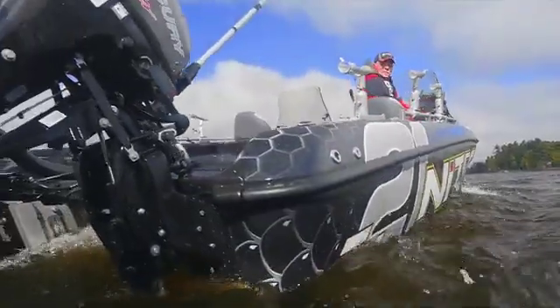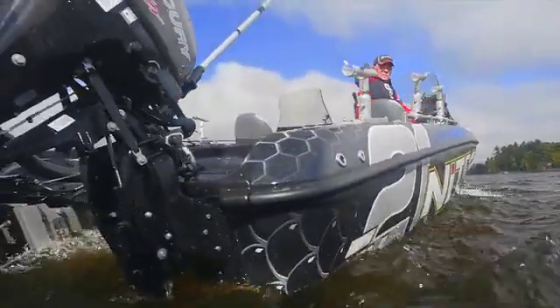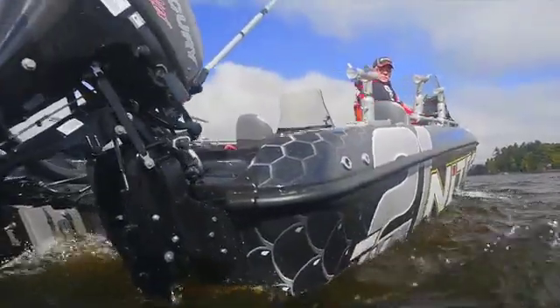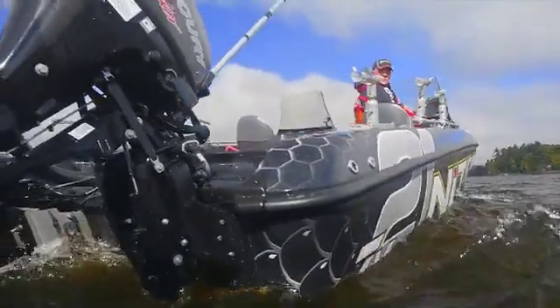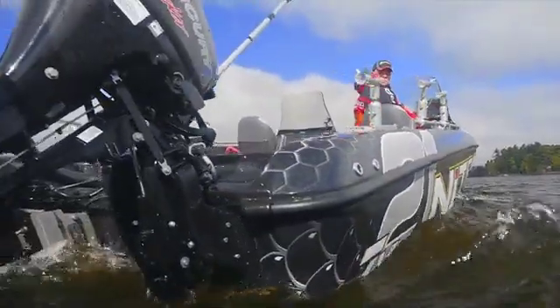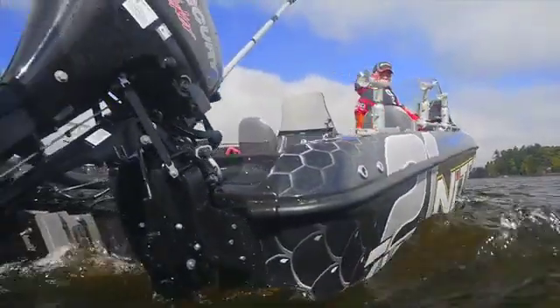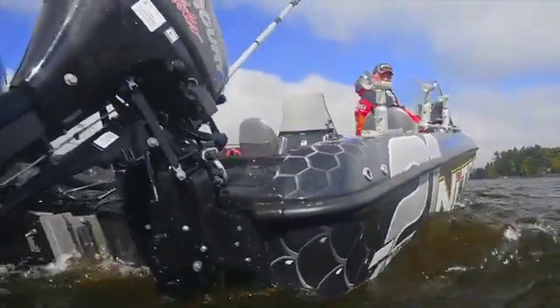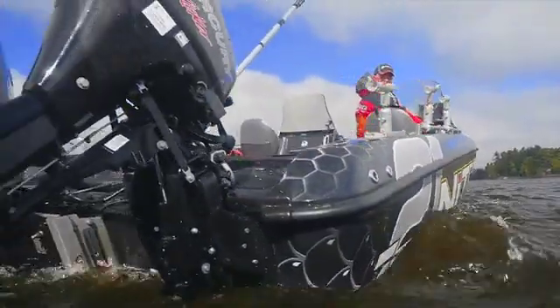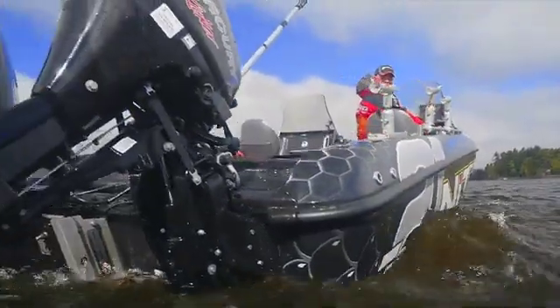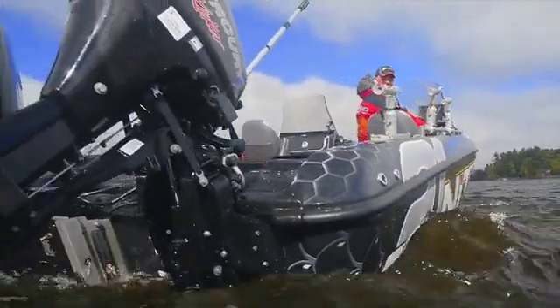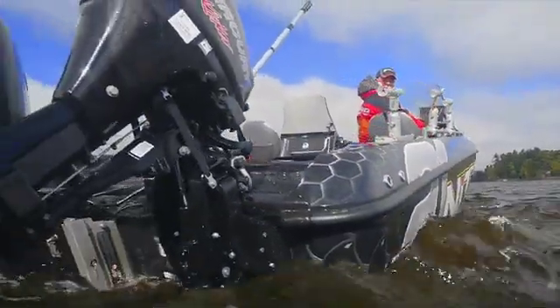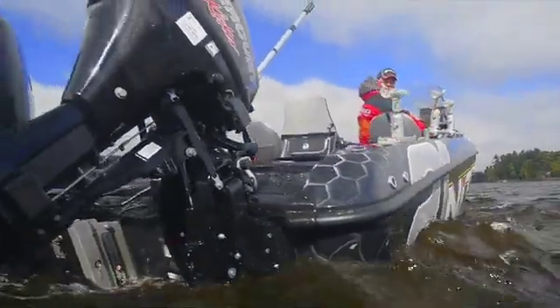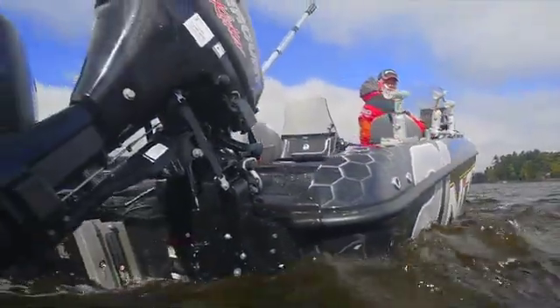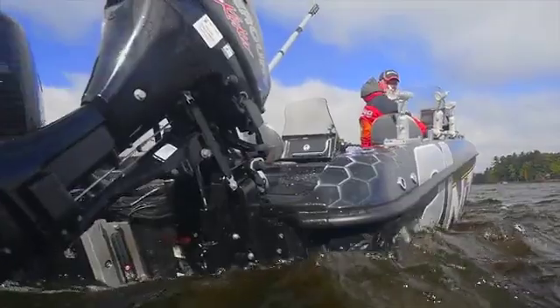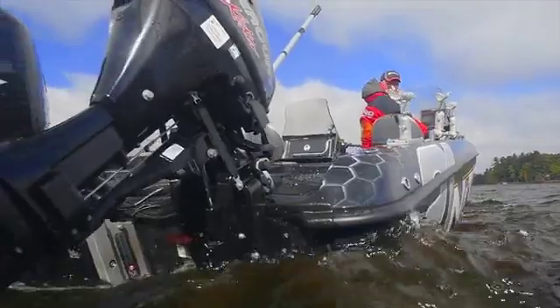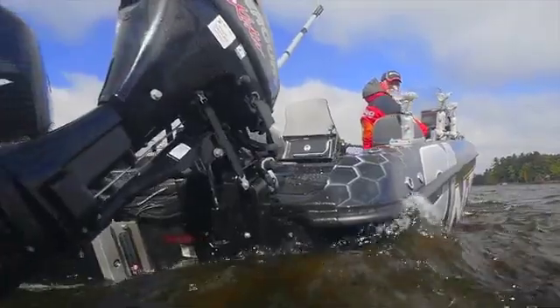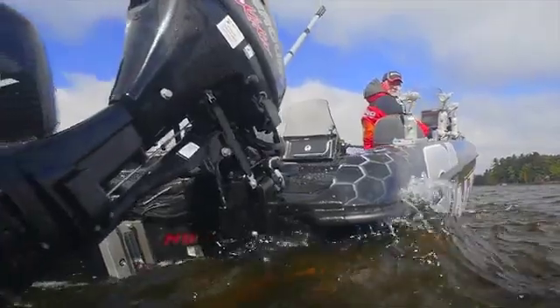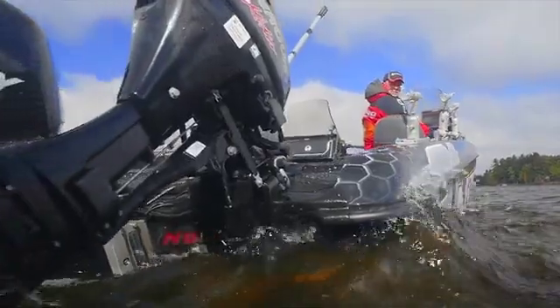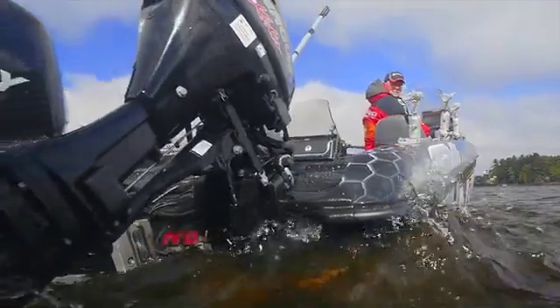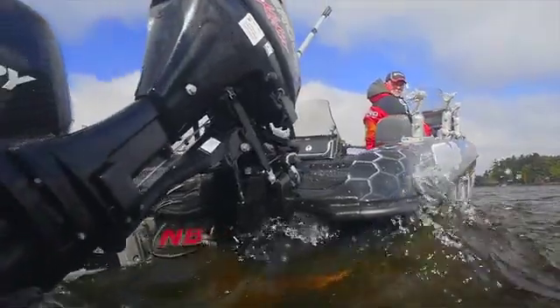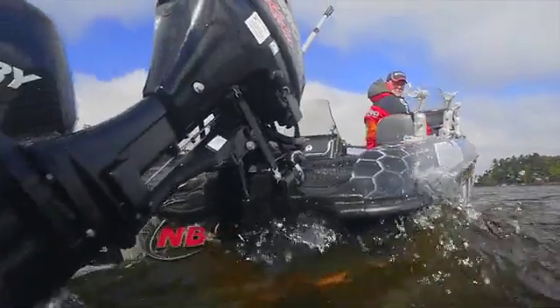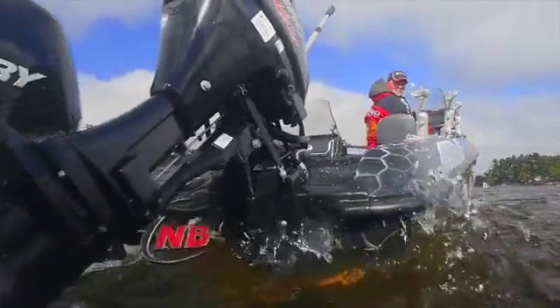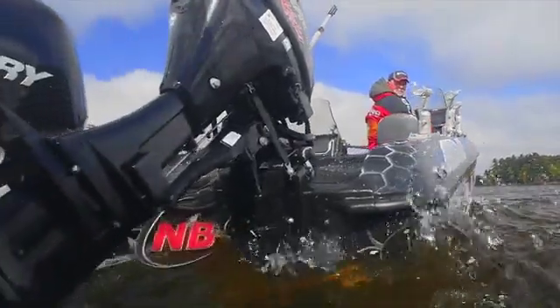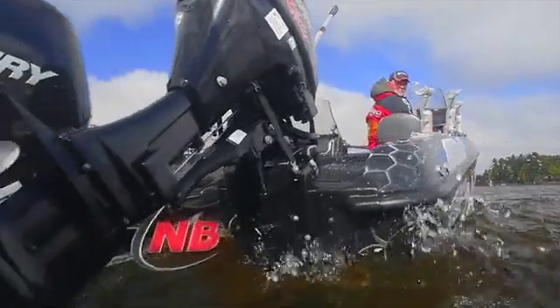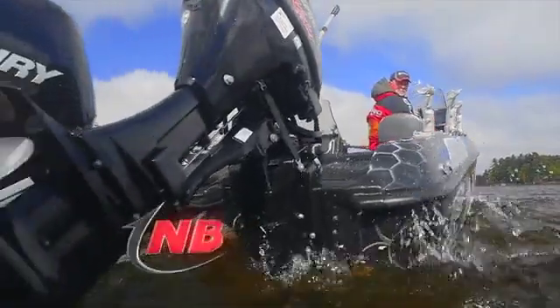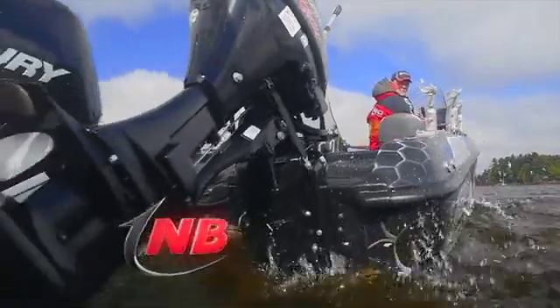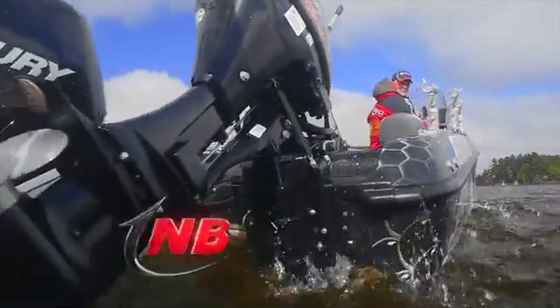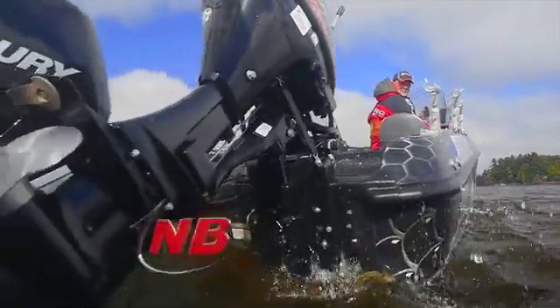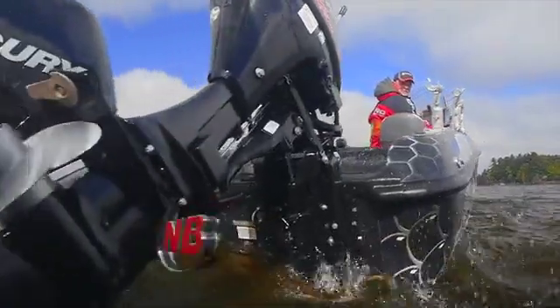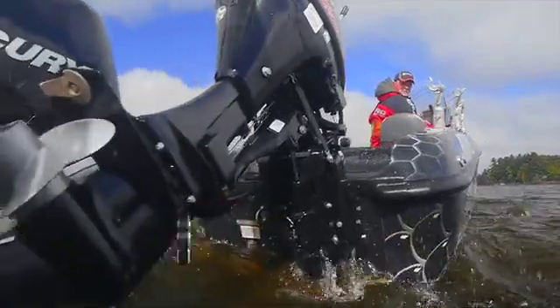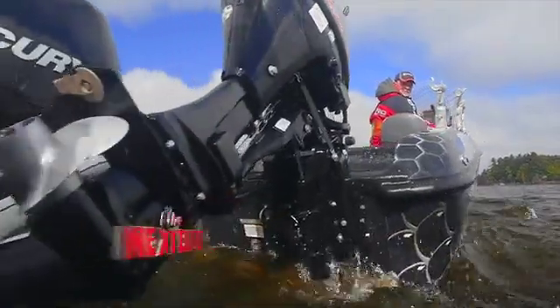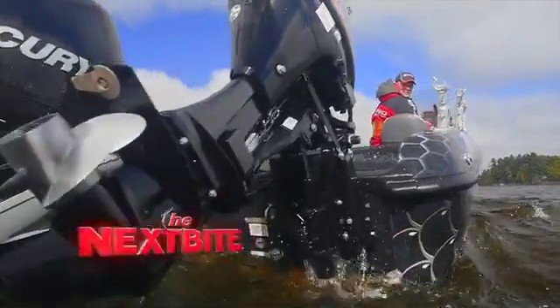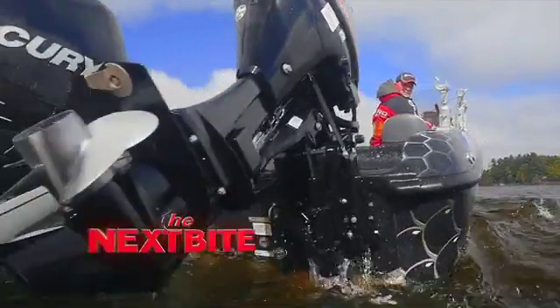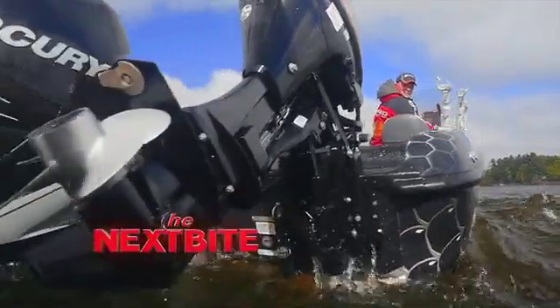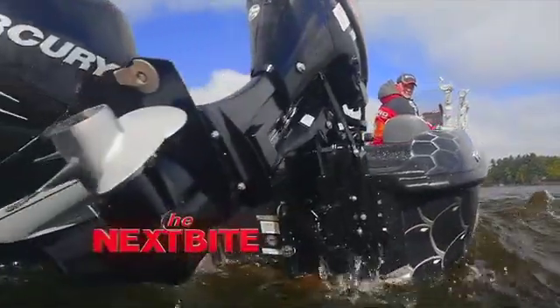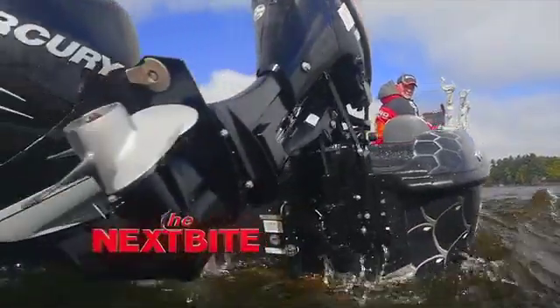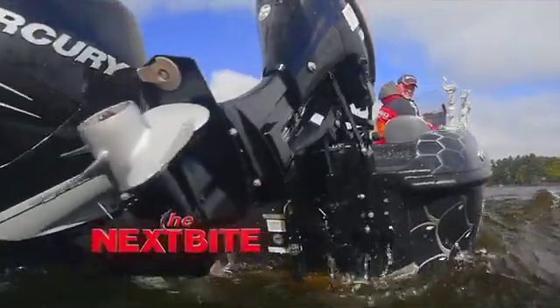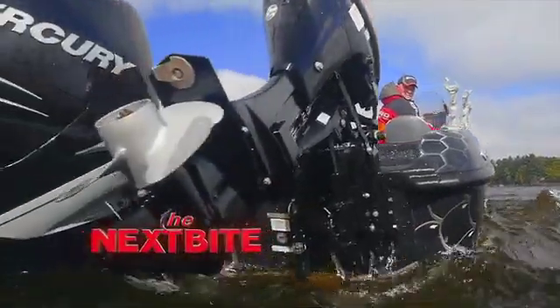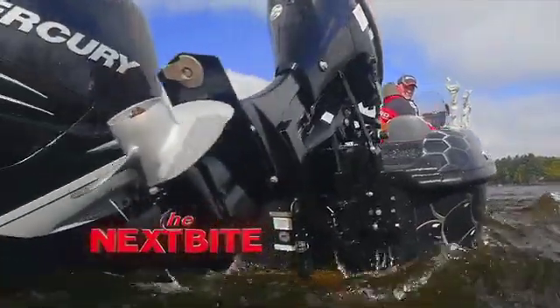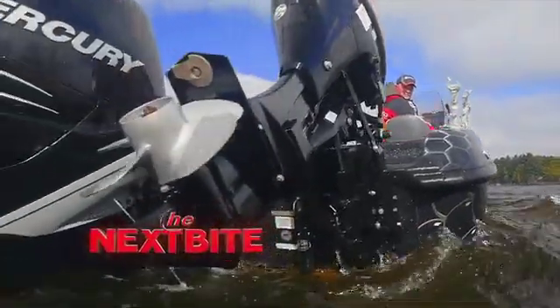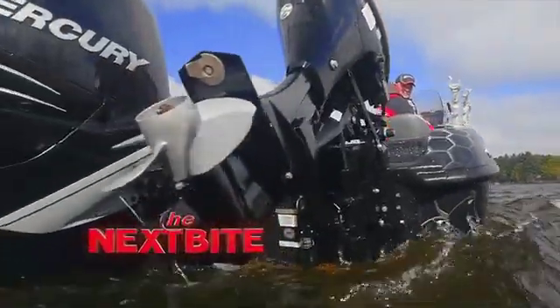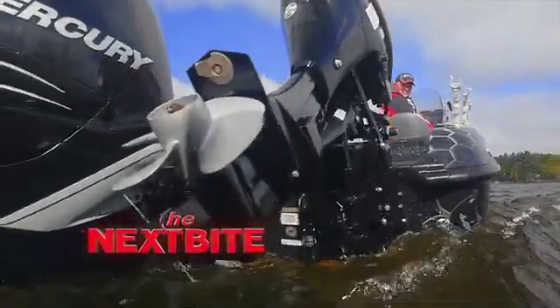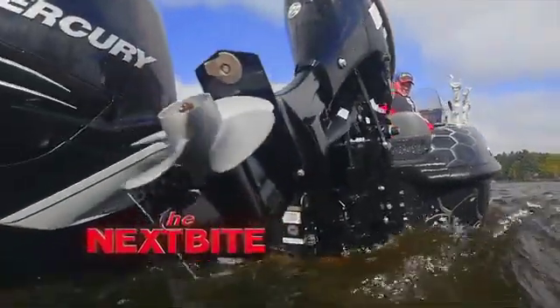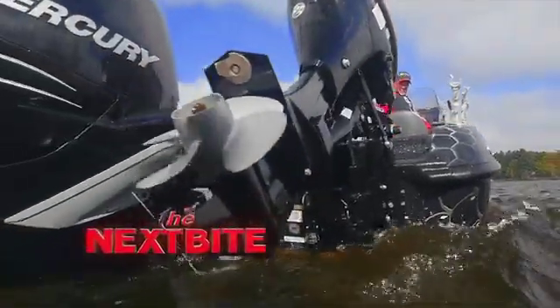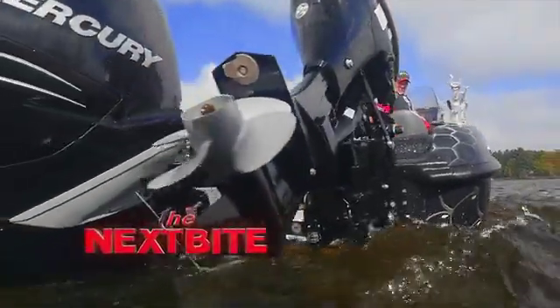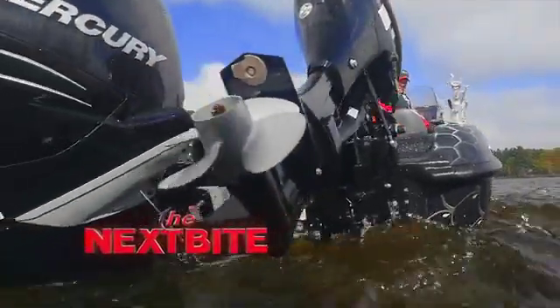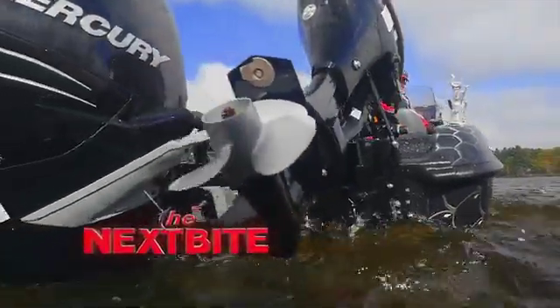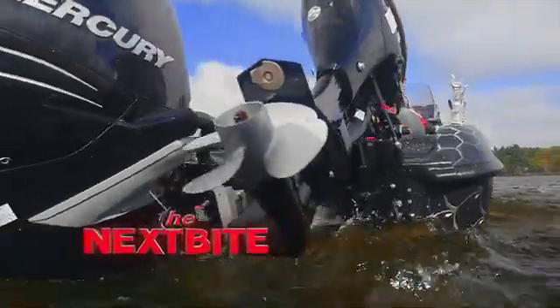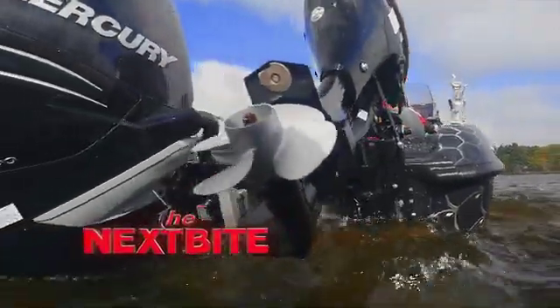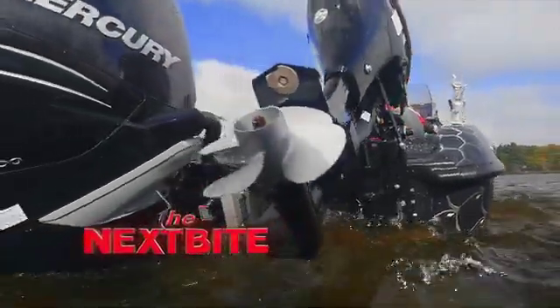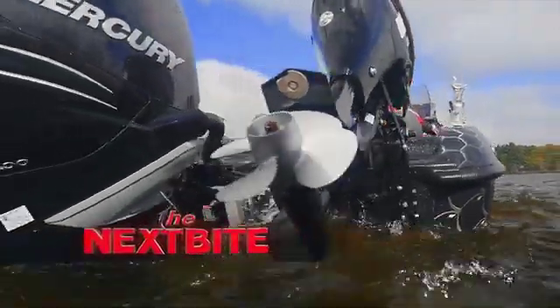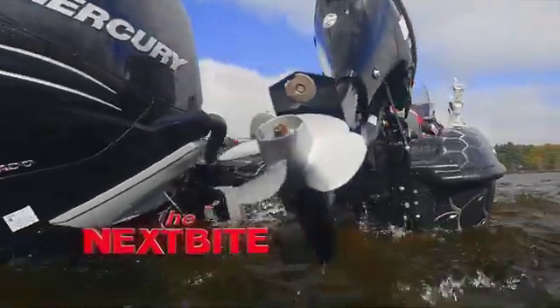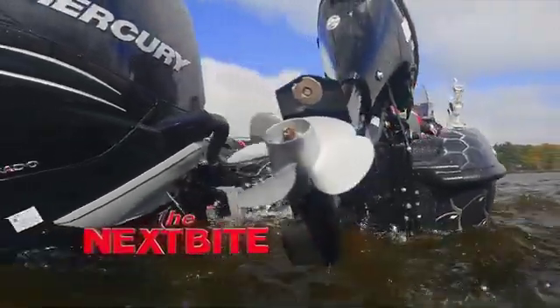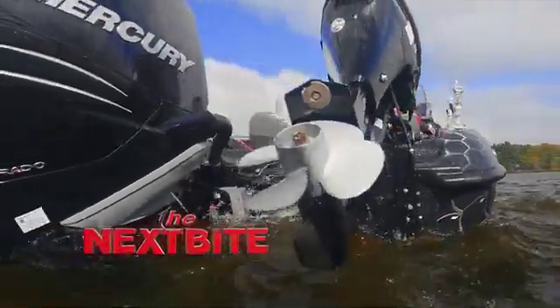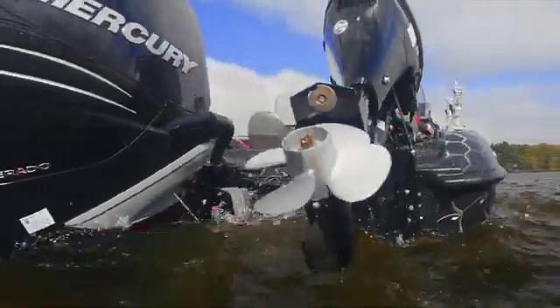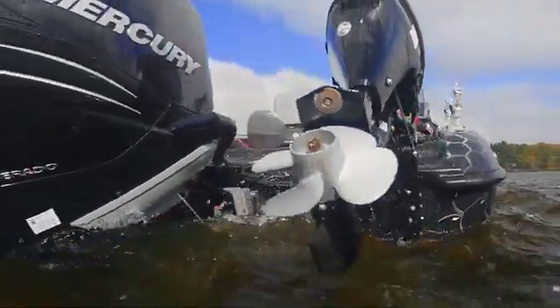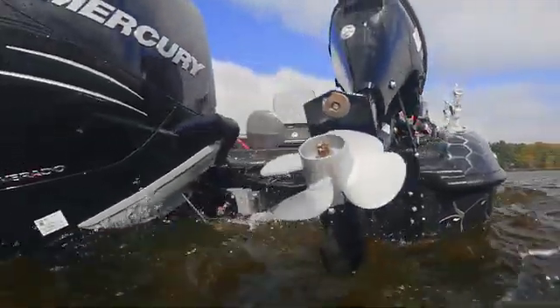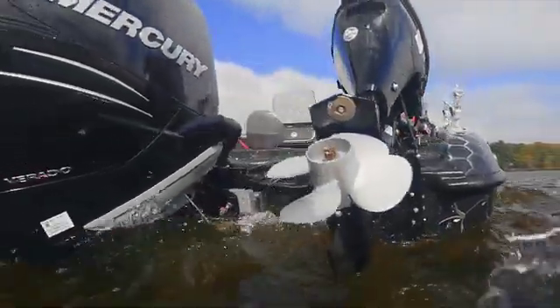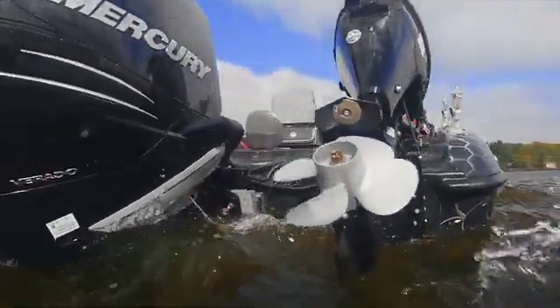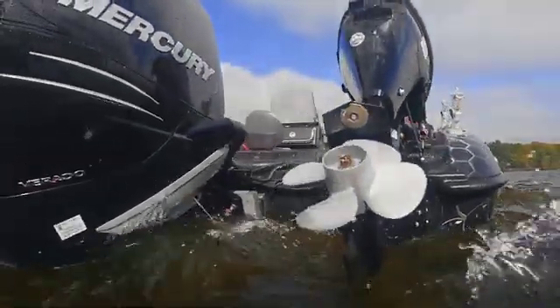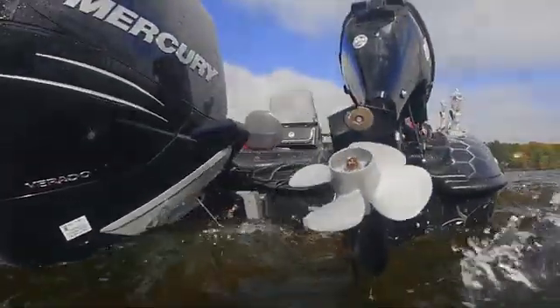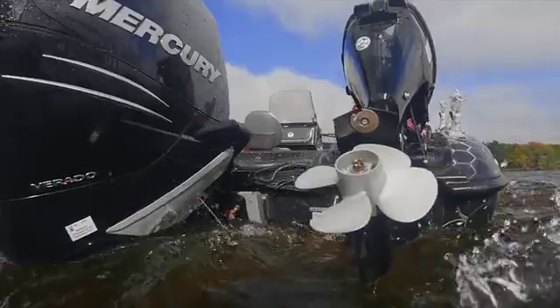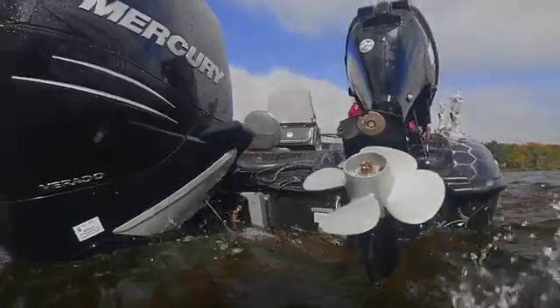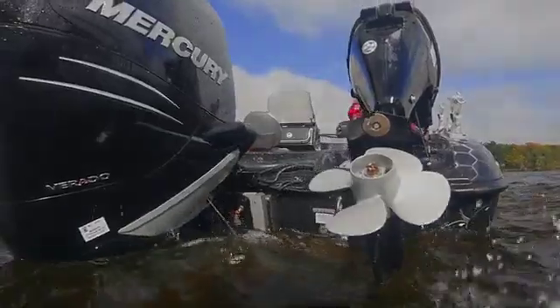A good strong telltale means you've got an engine that's not going to give you any problems at all during your fishing day.